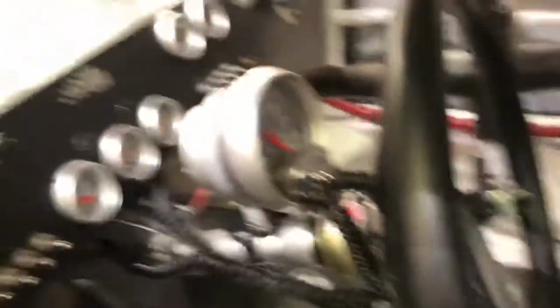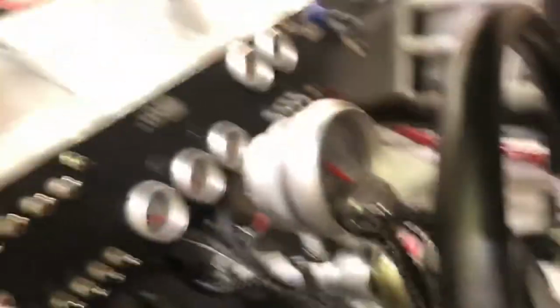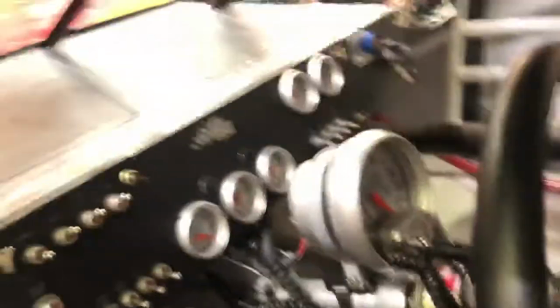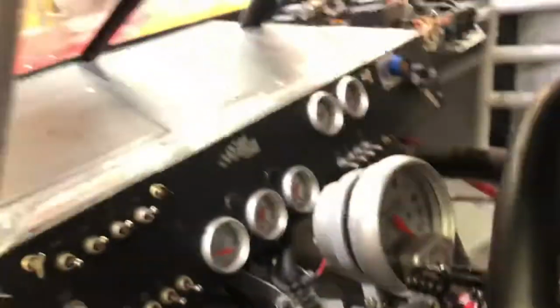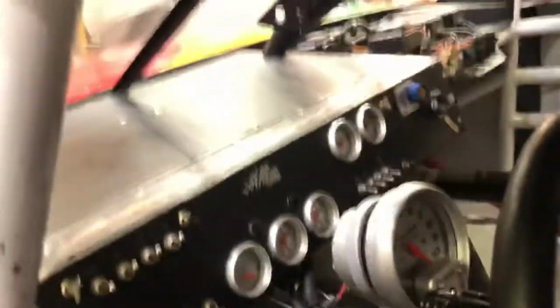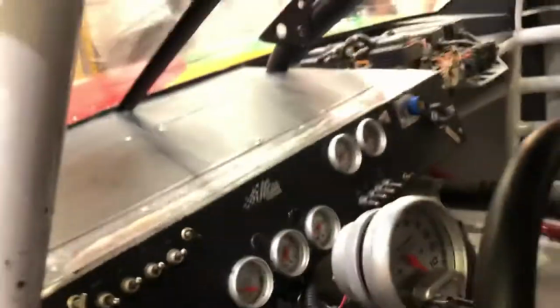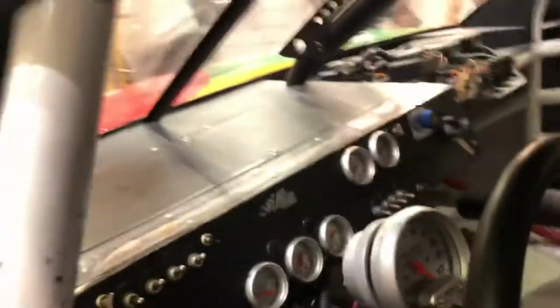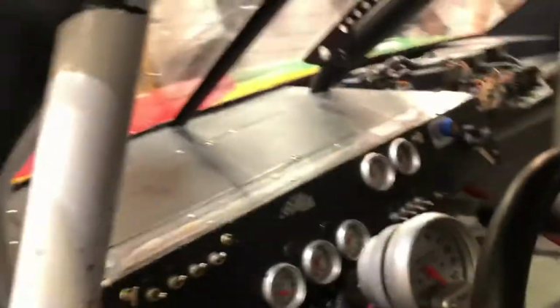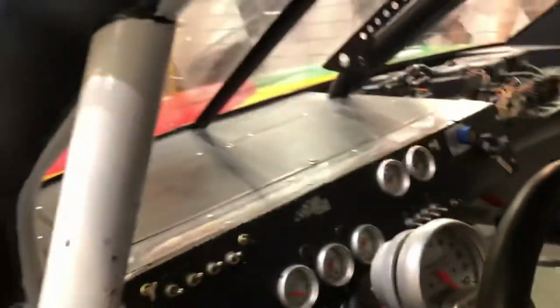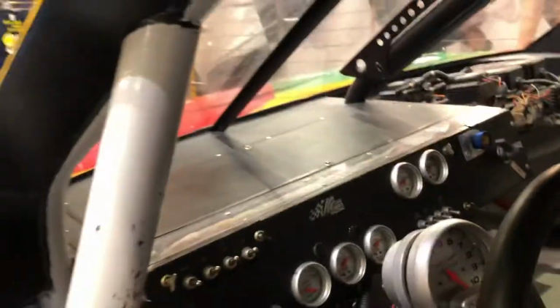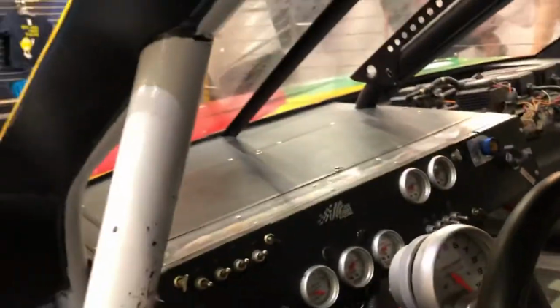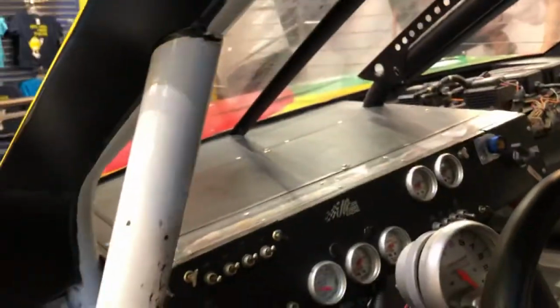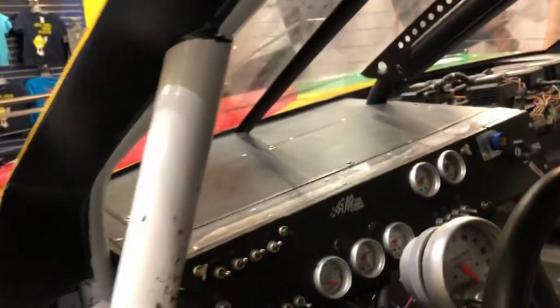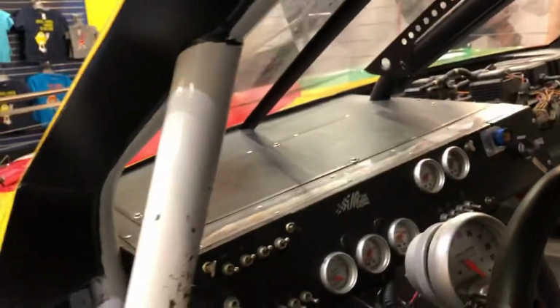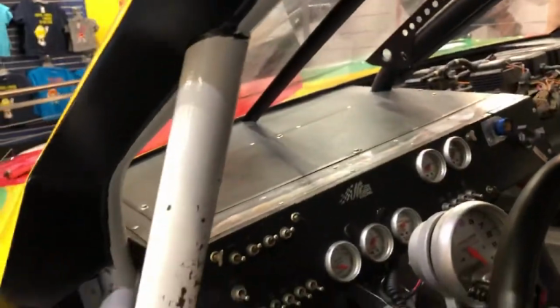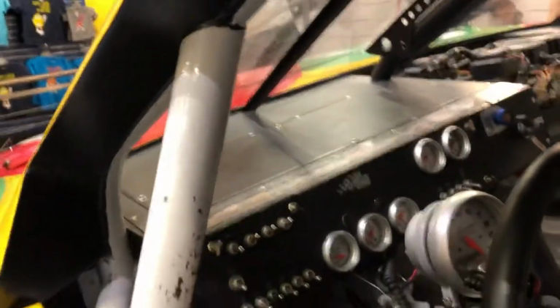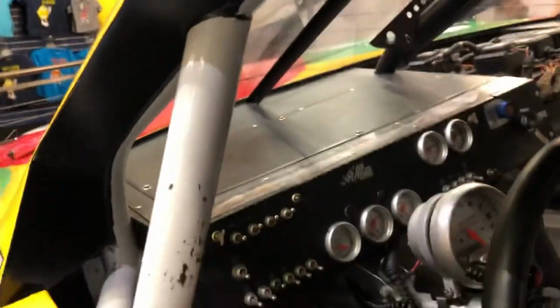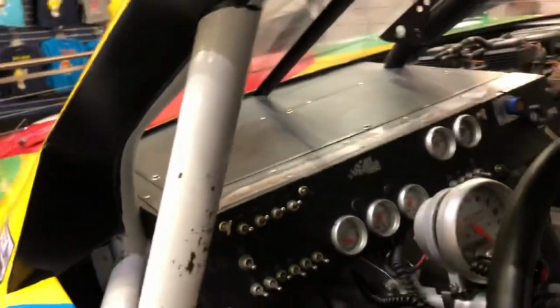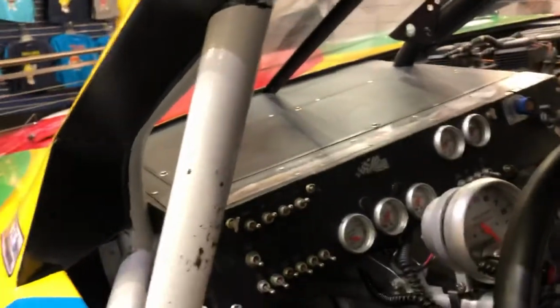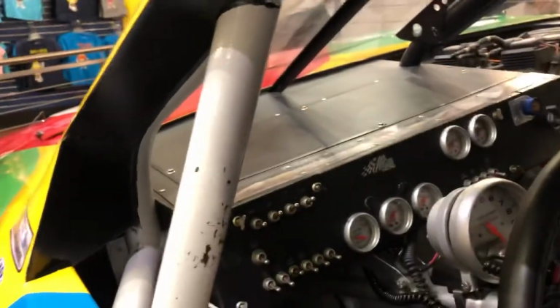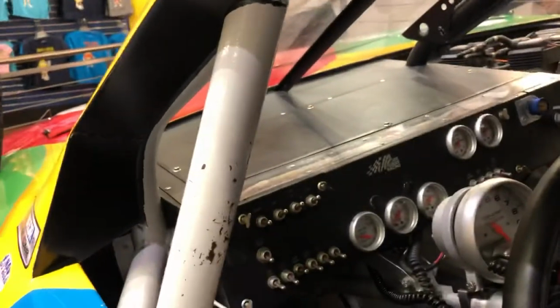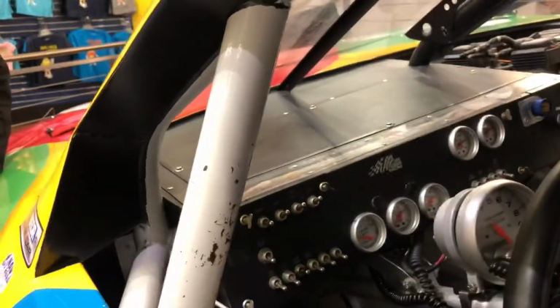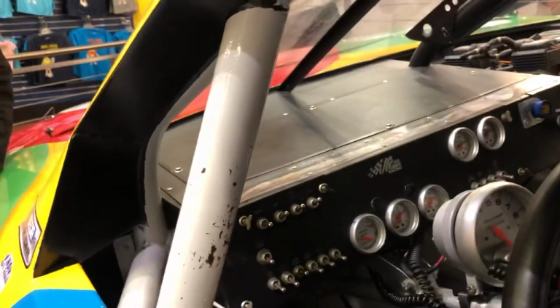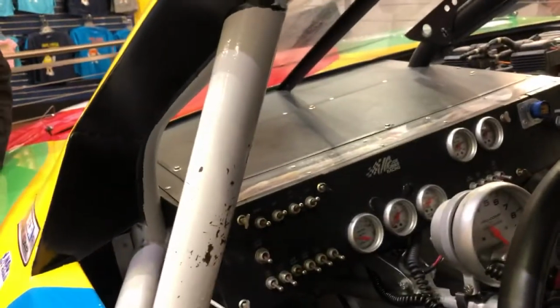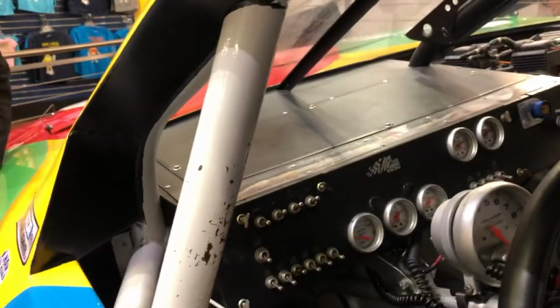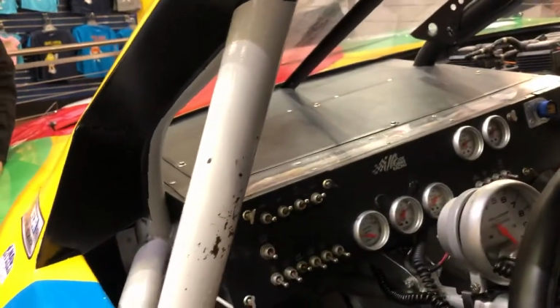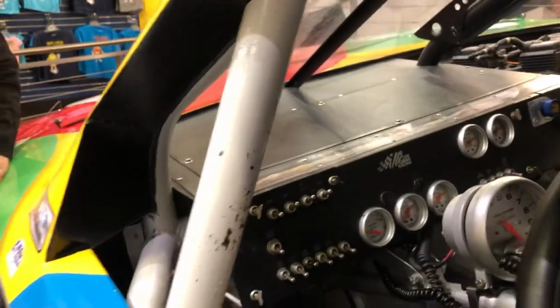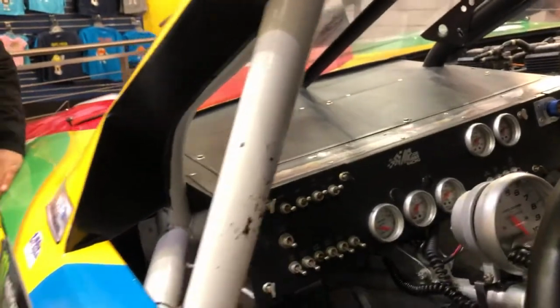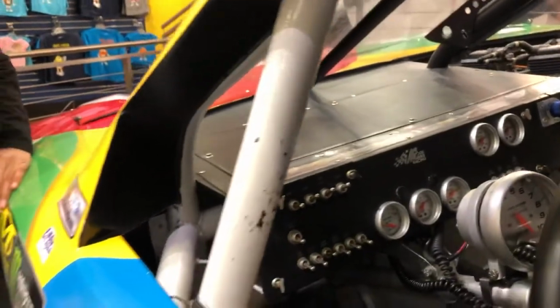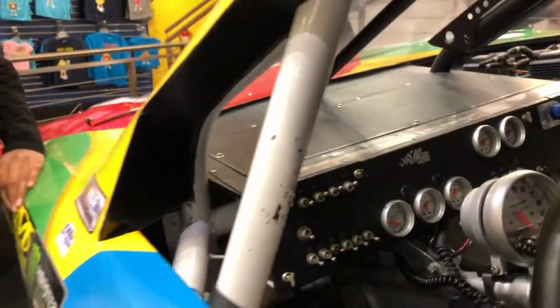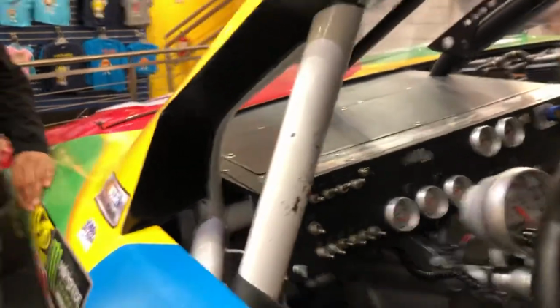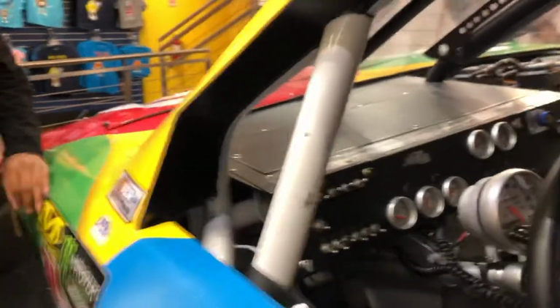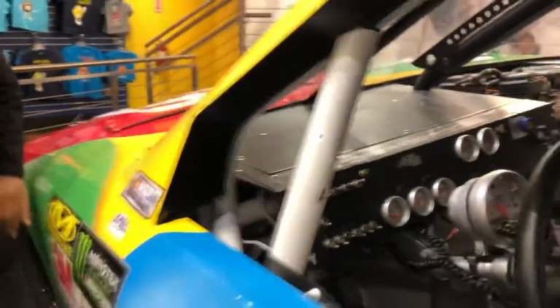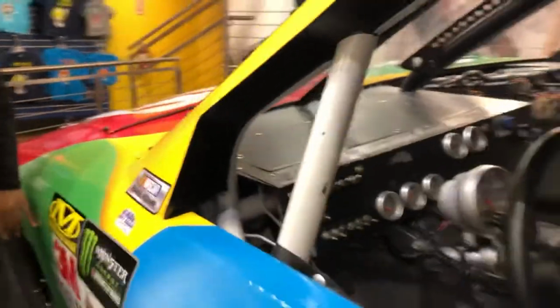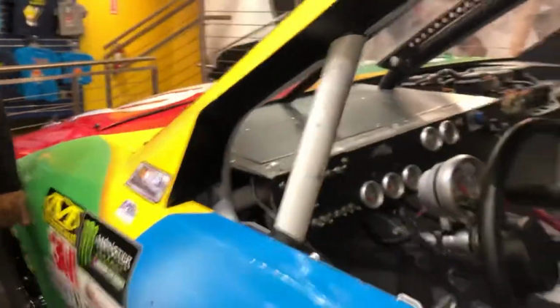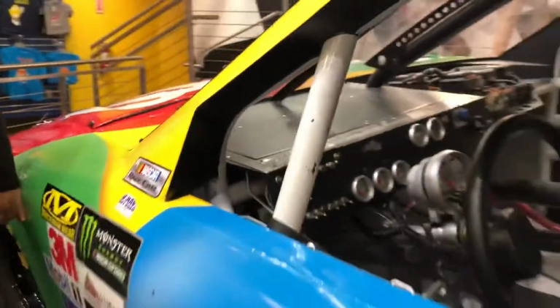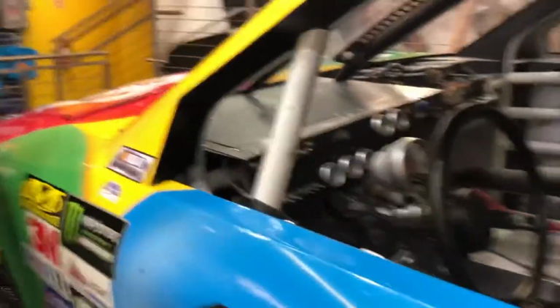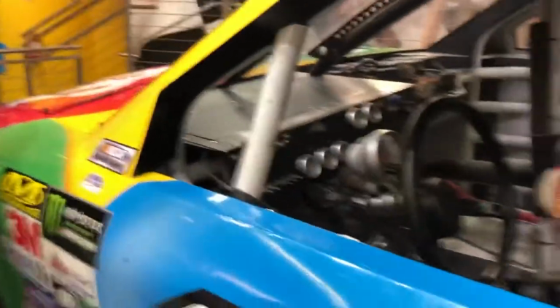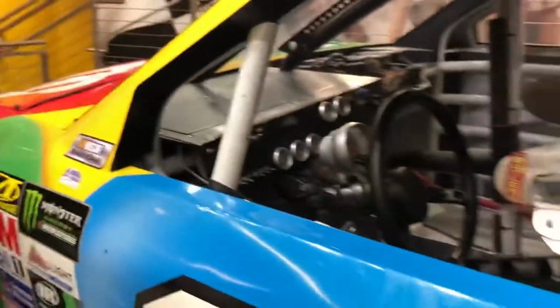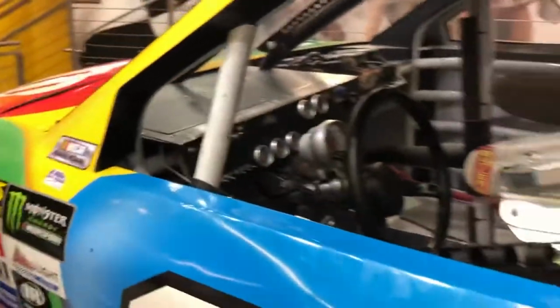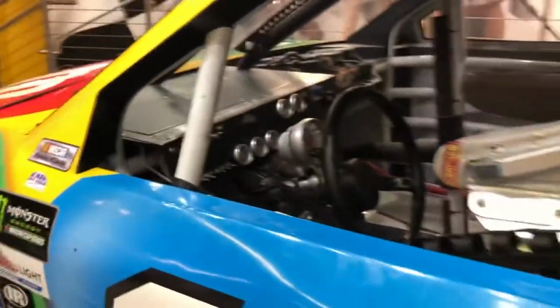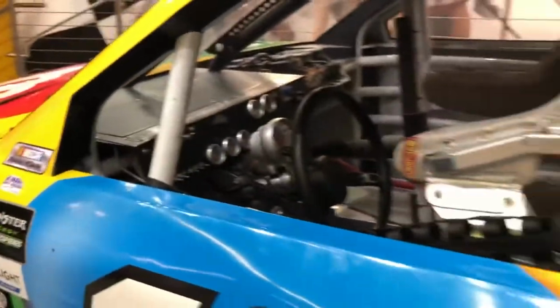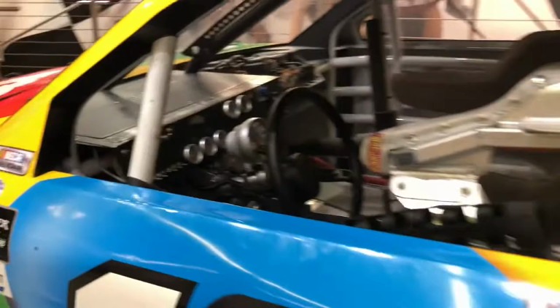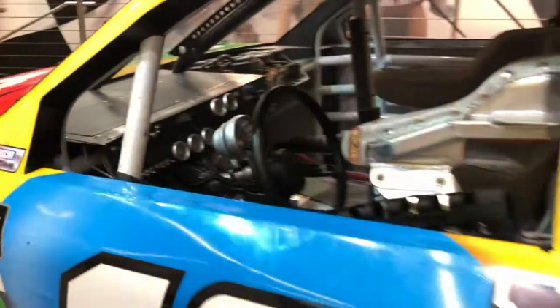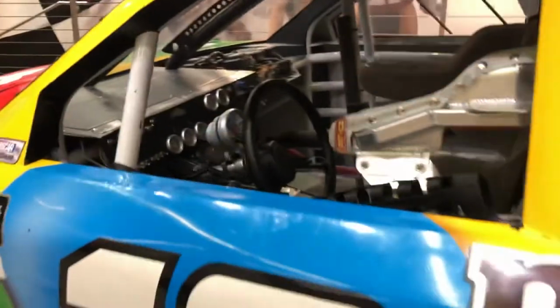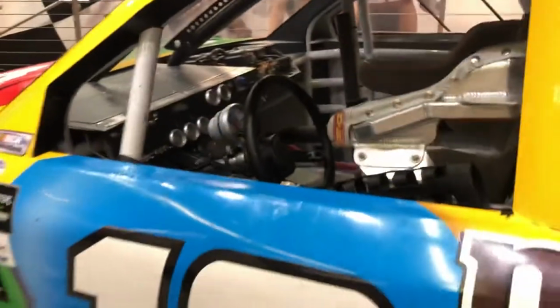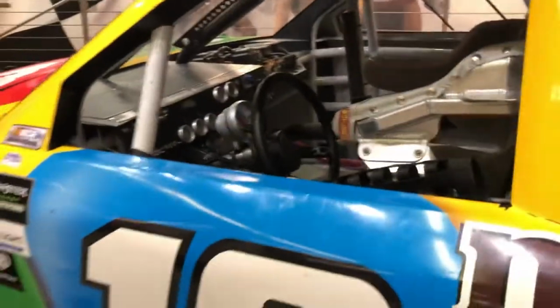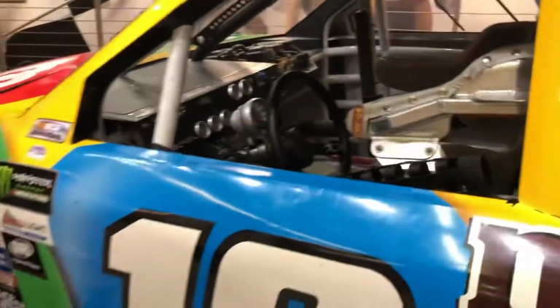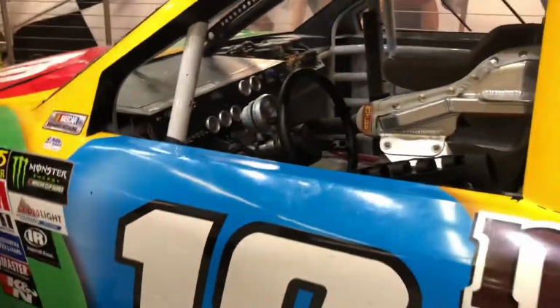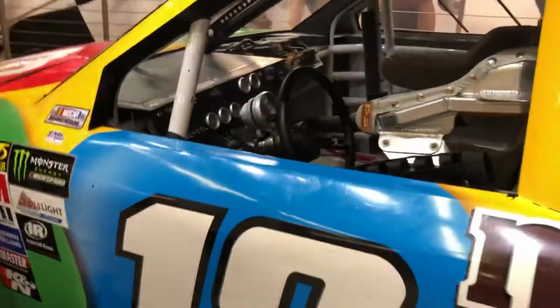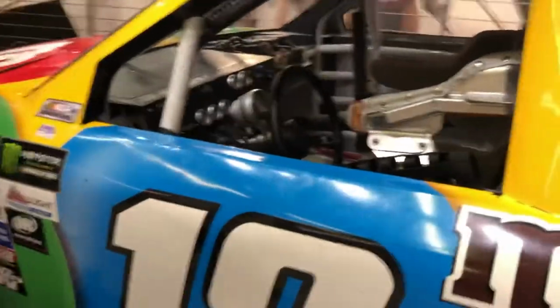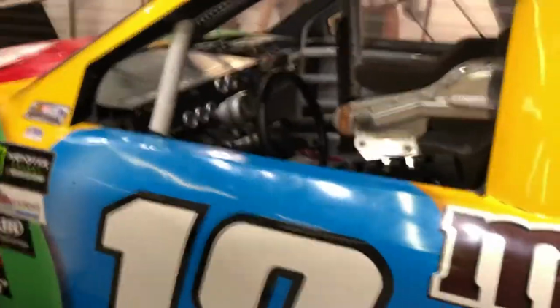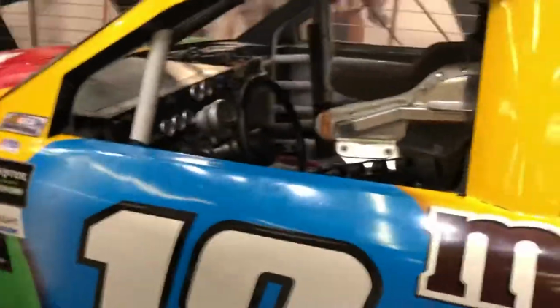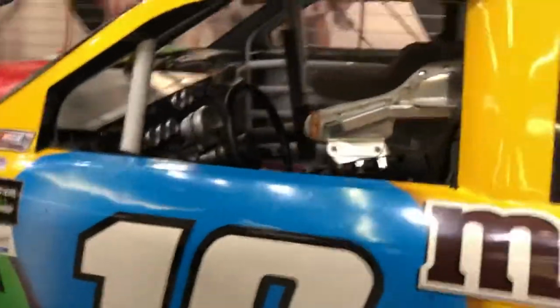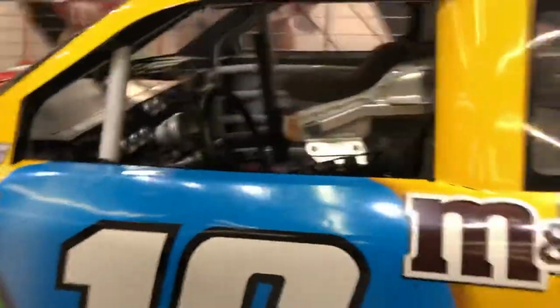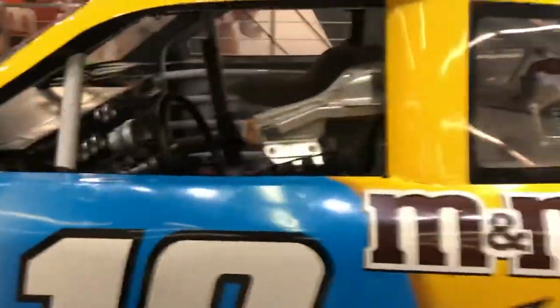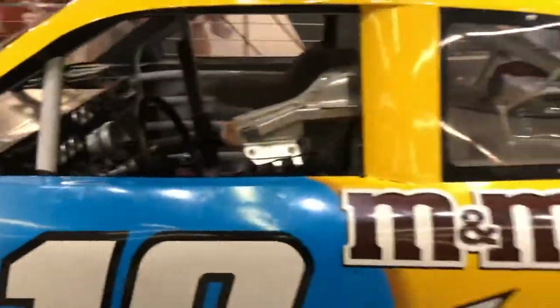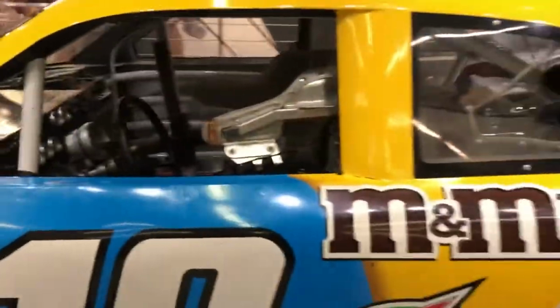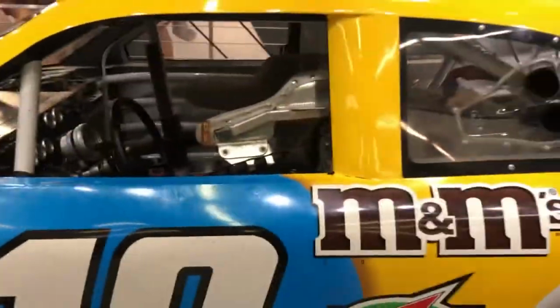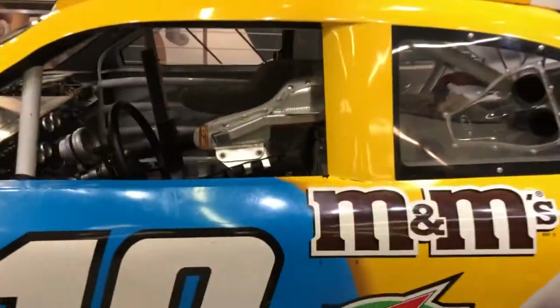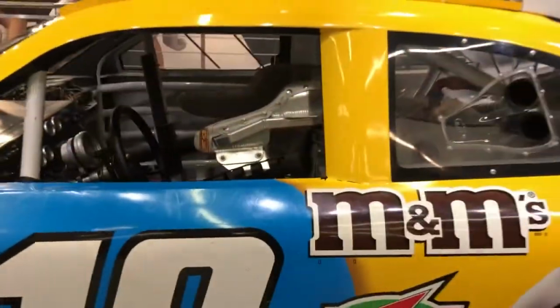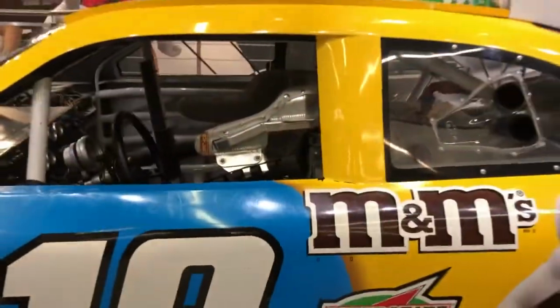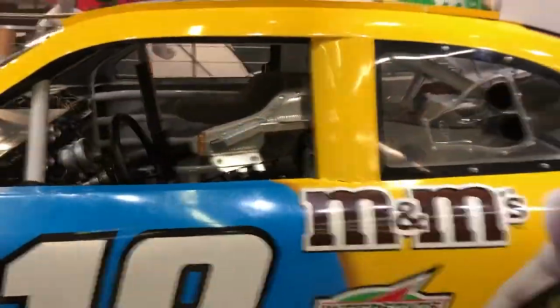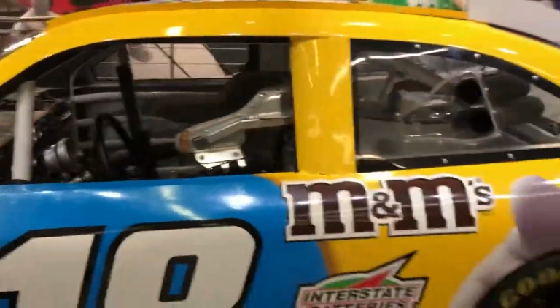Can't open the hood, but we got a big V8 underneath that hood. This one's driven by Kyle Busch.